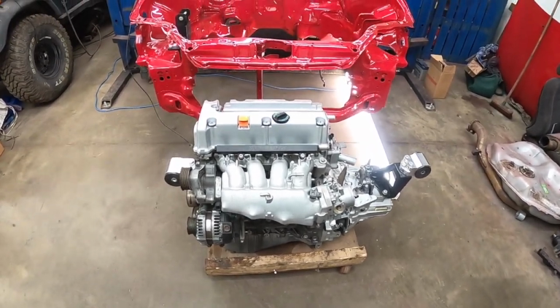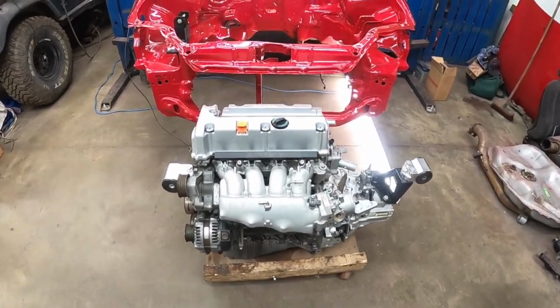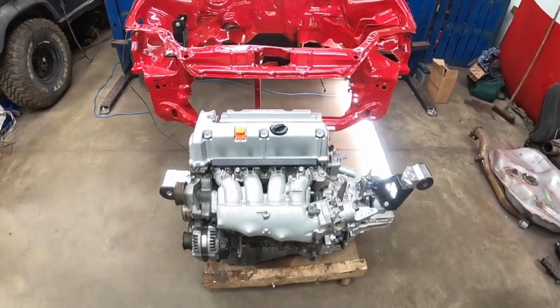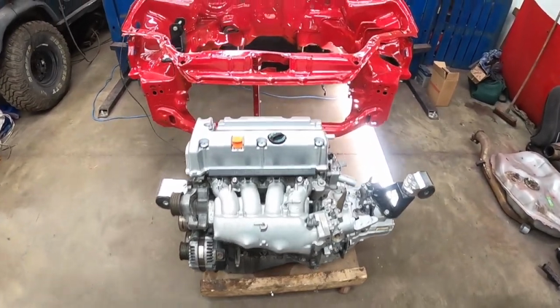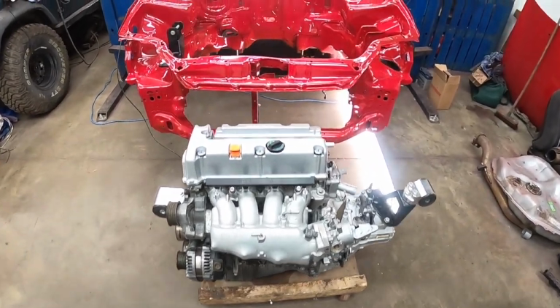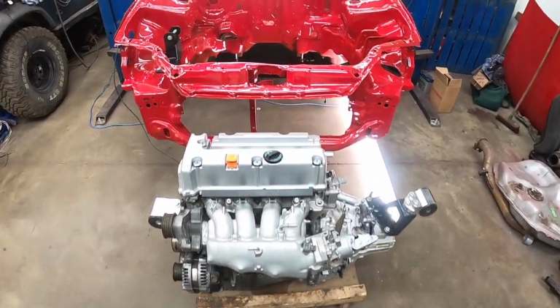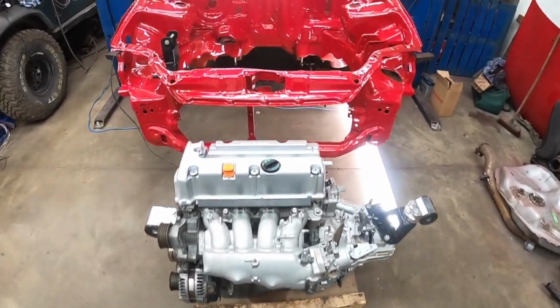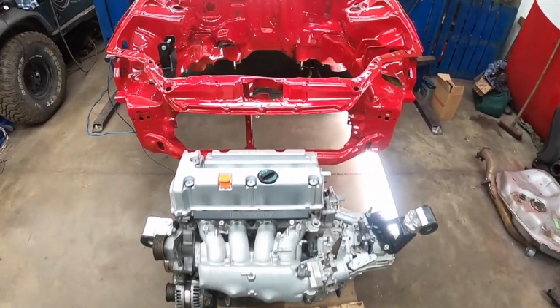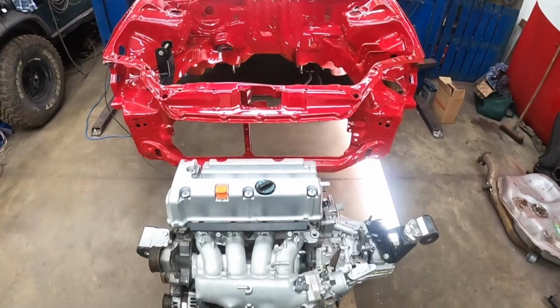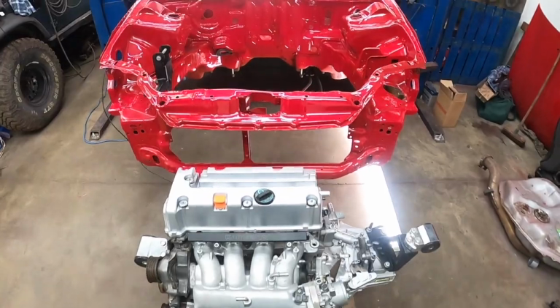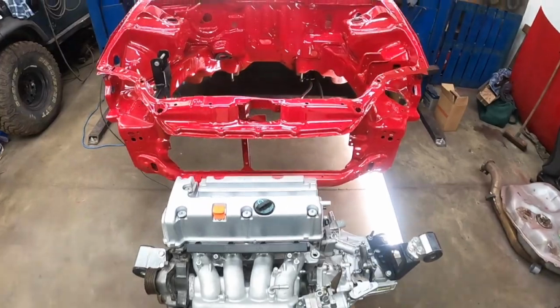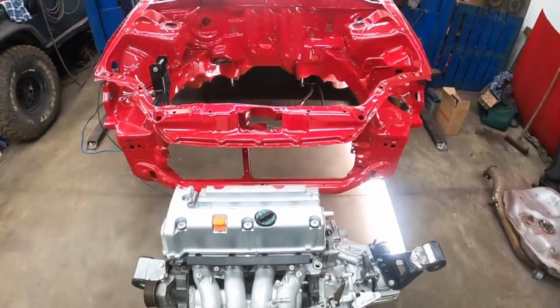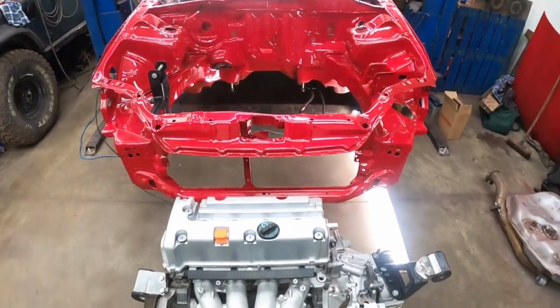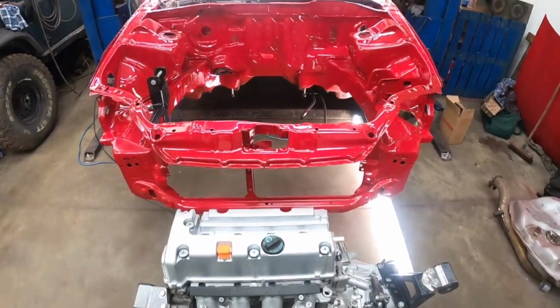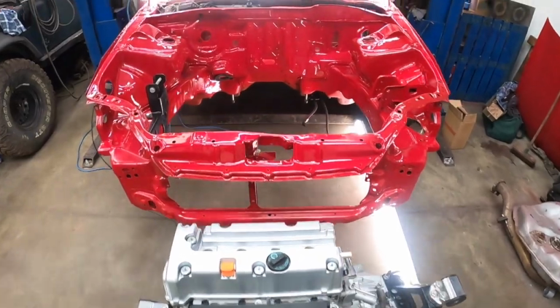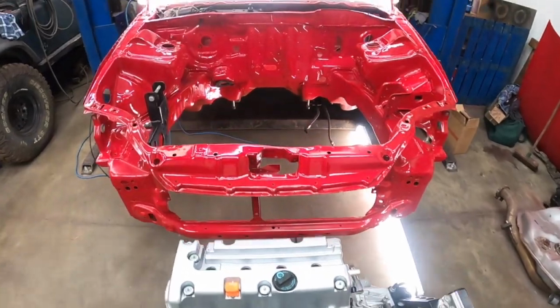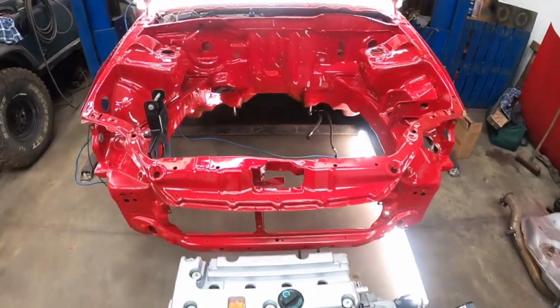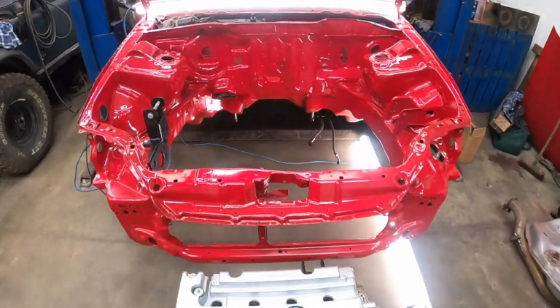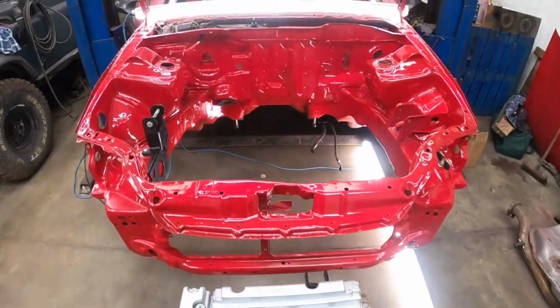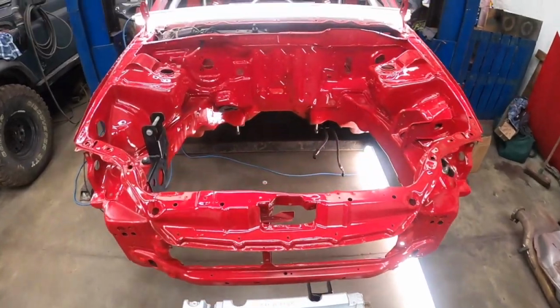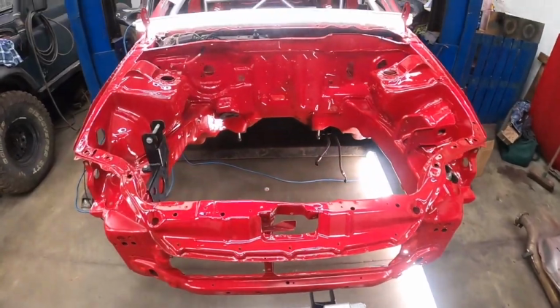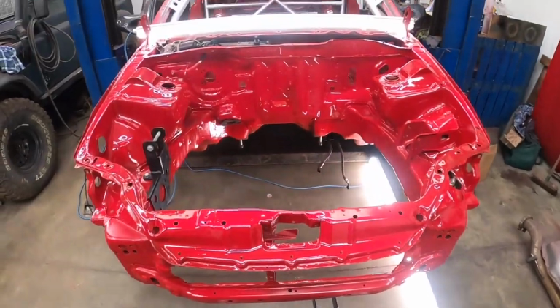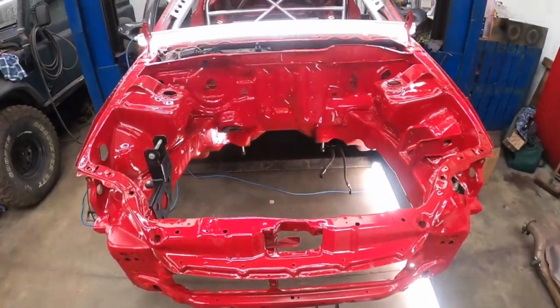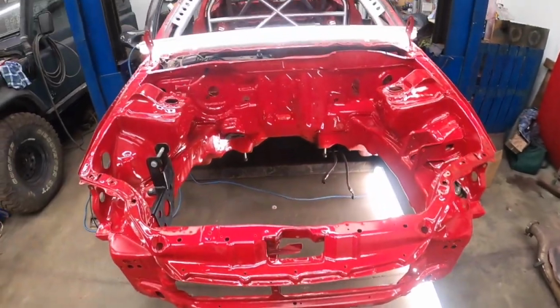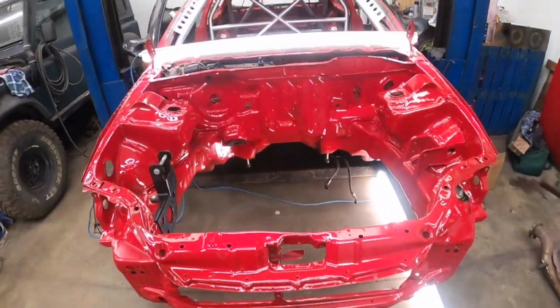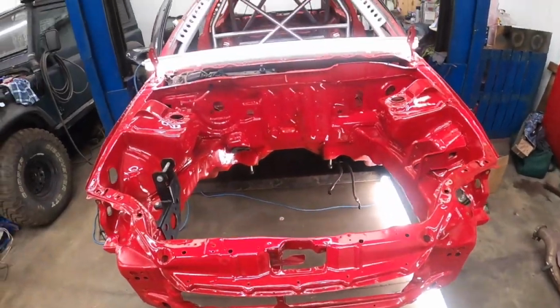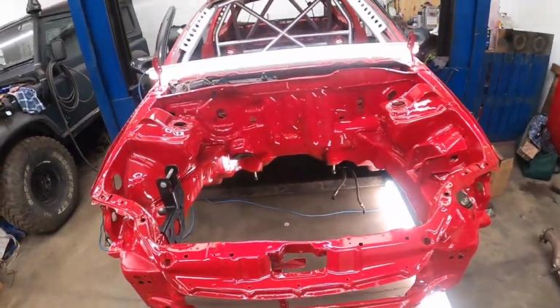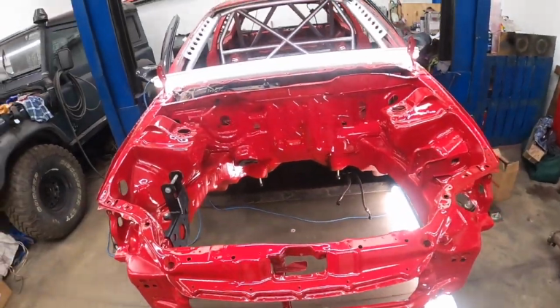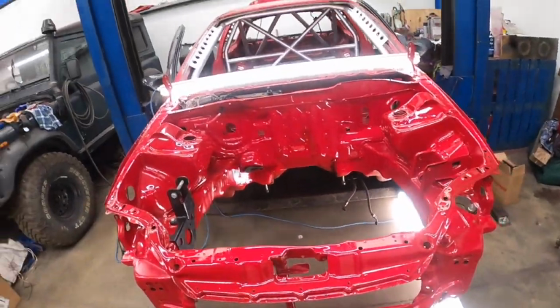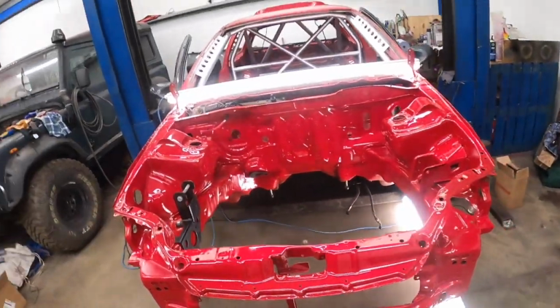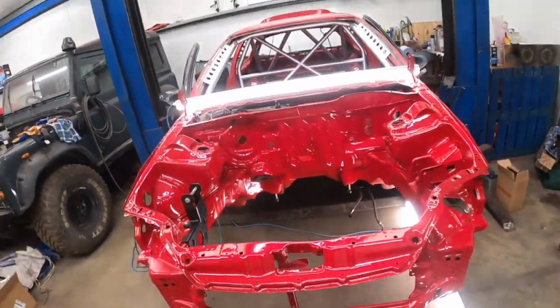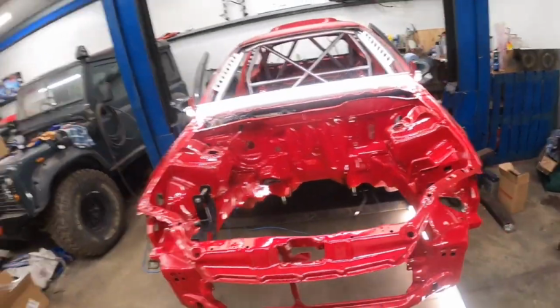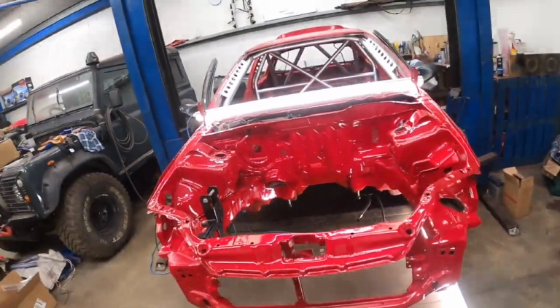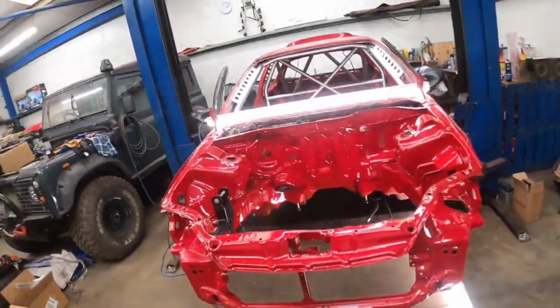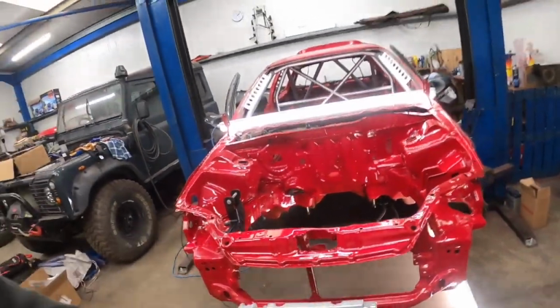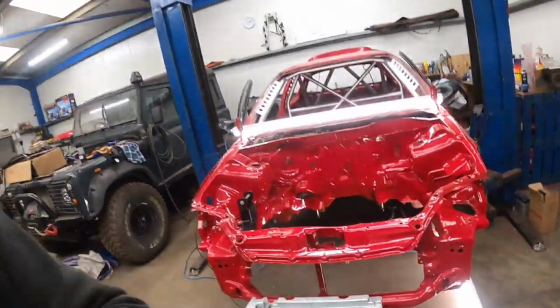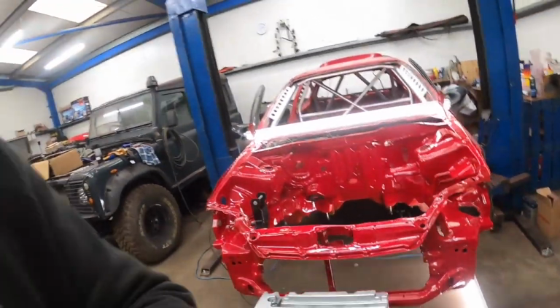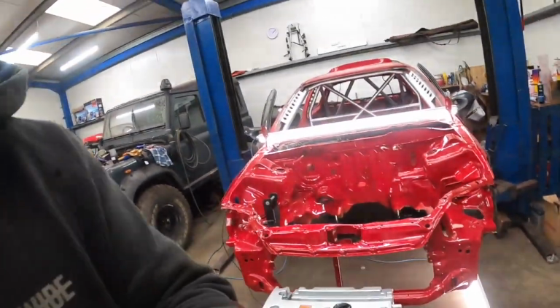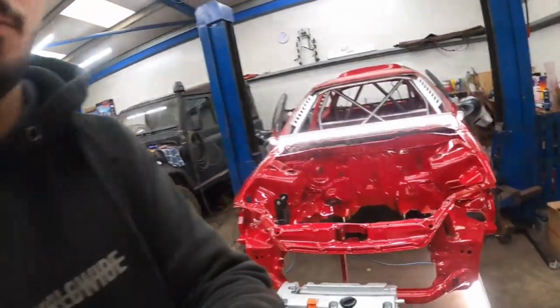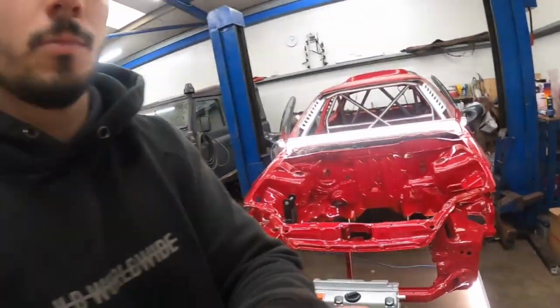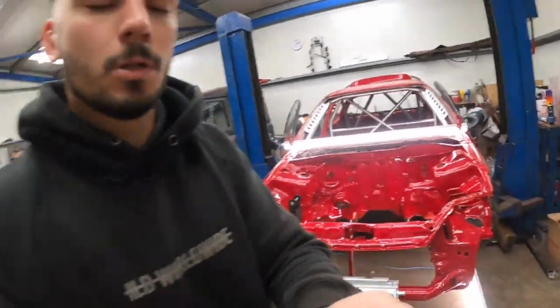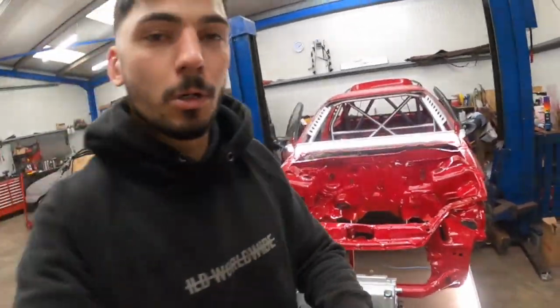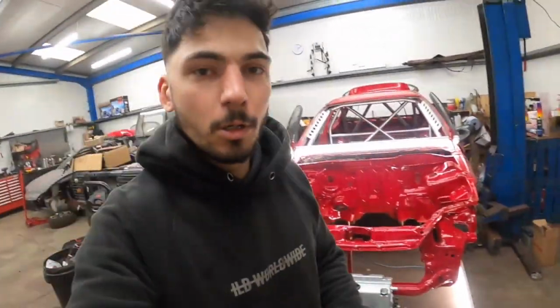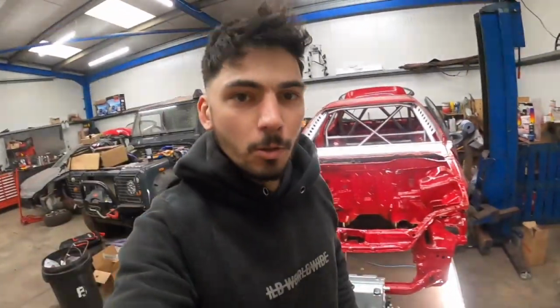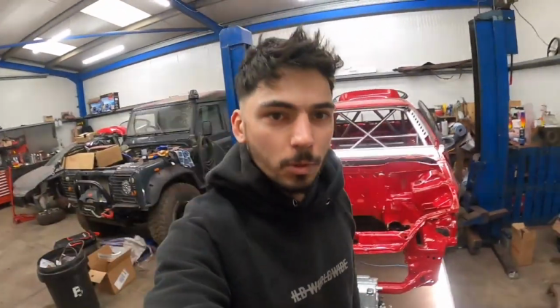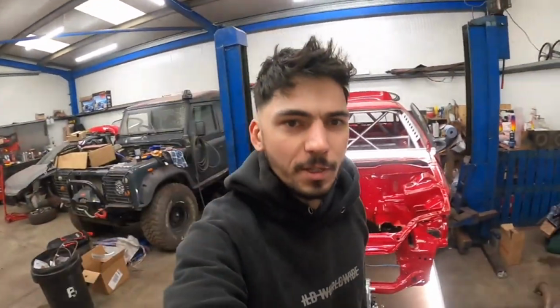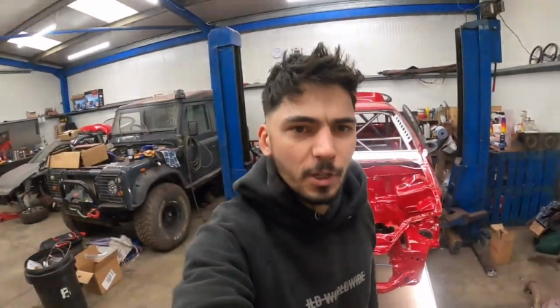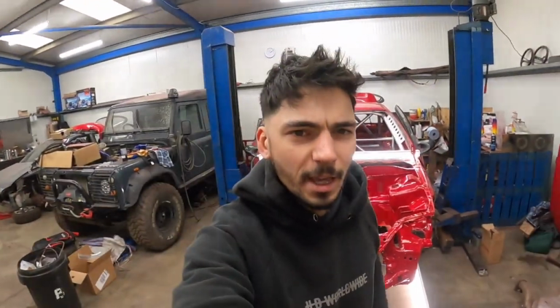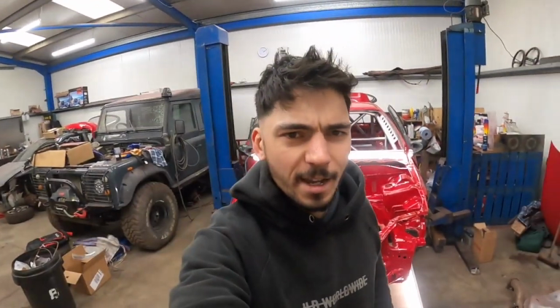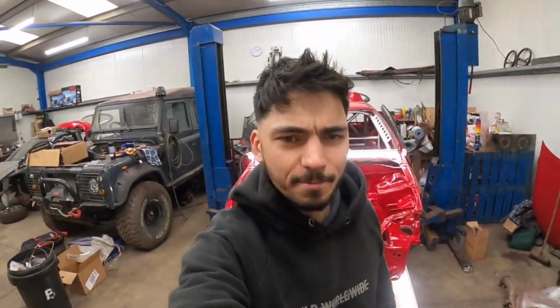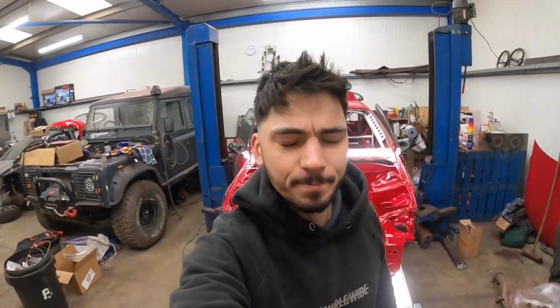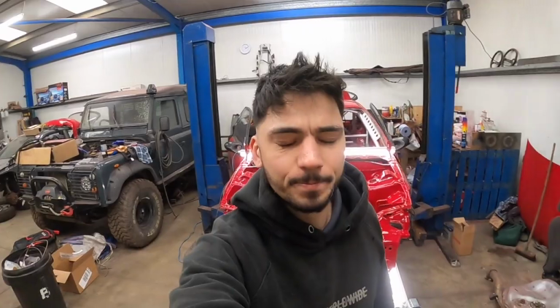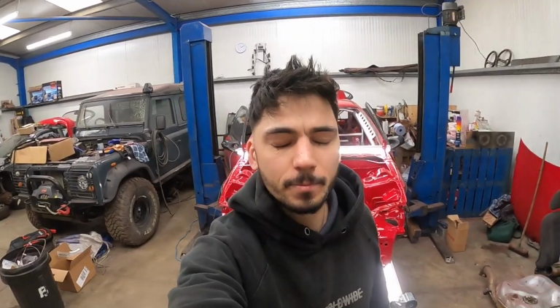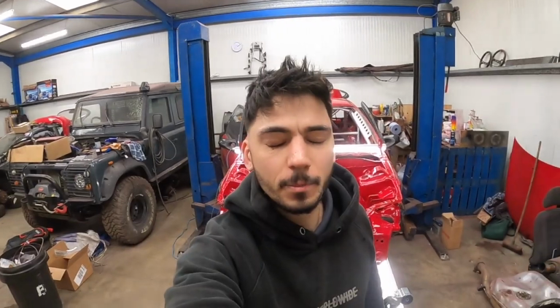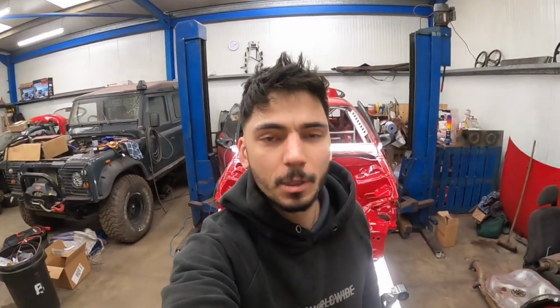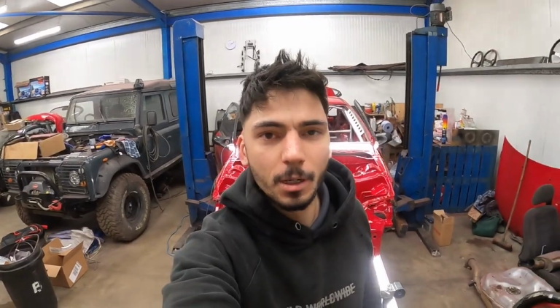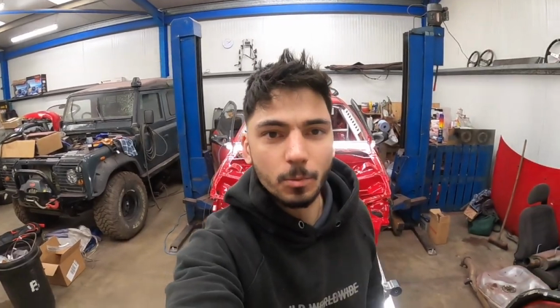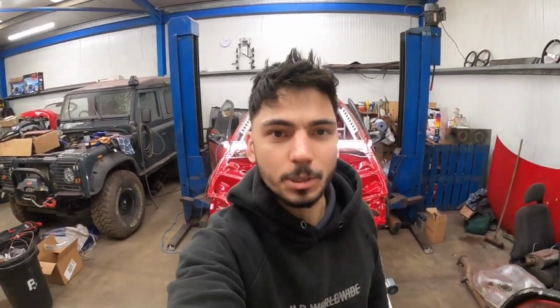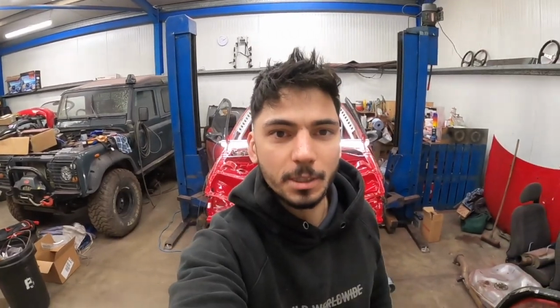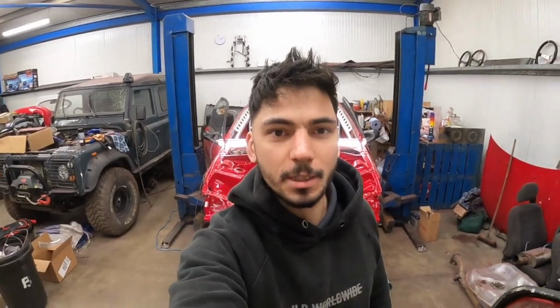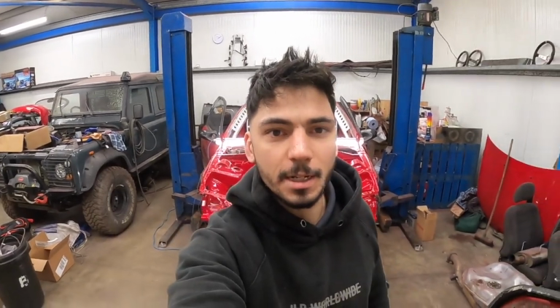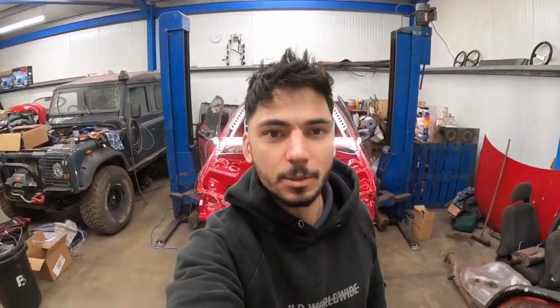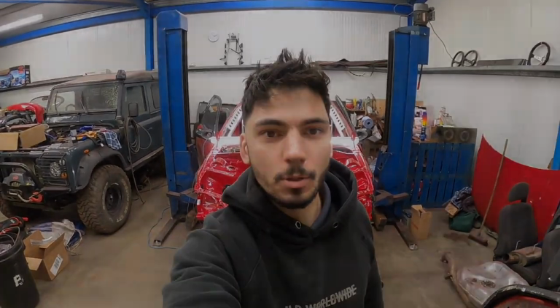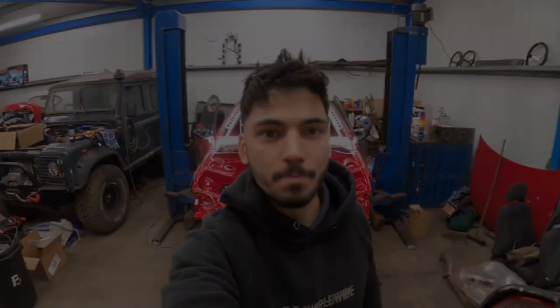That's everything ready to go back together now, so we'll close out for you. We'll leave it at that and we'll see you in the next one.